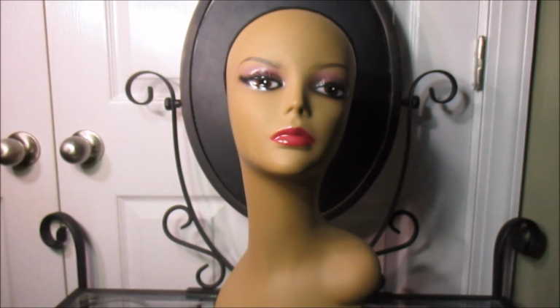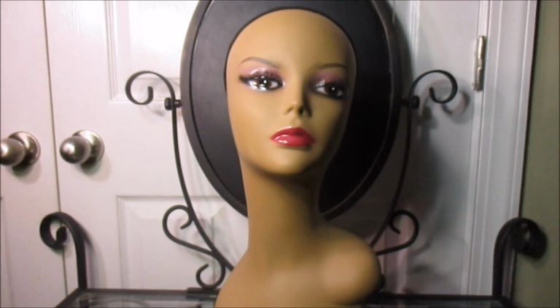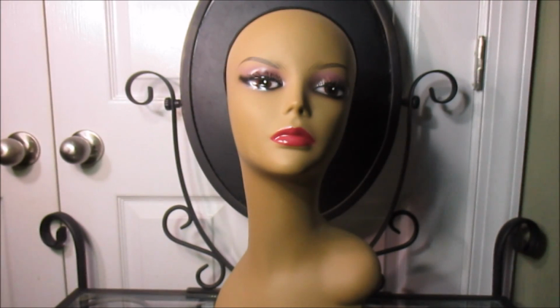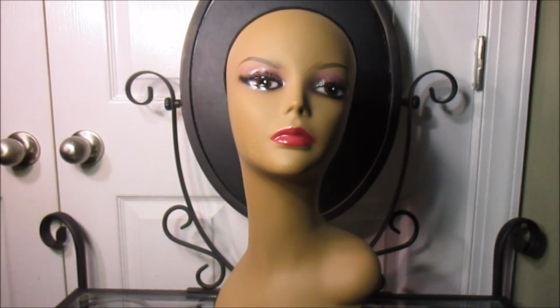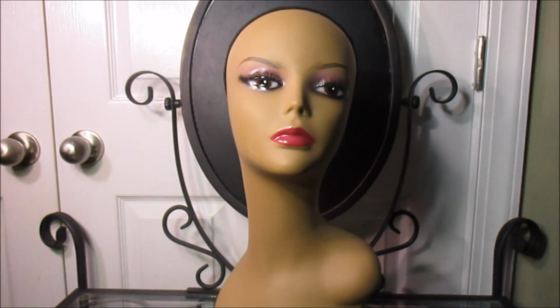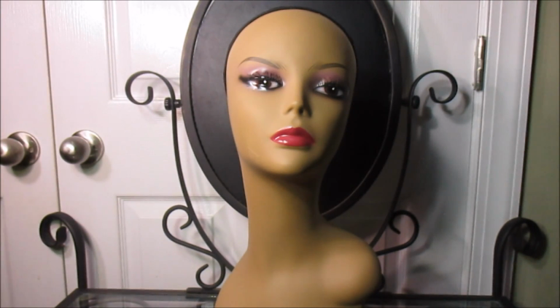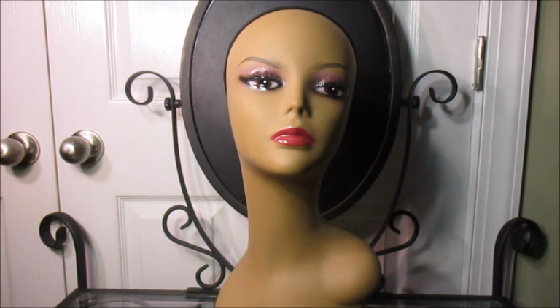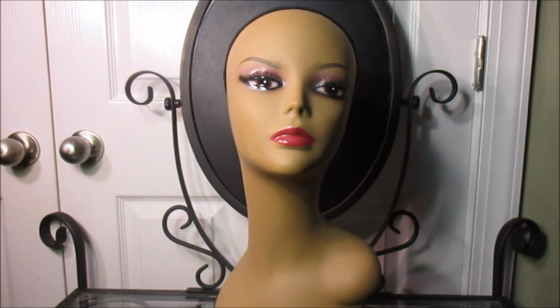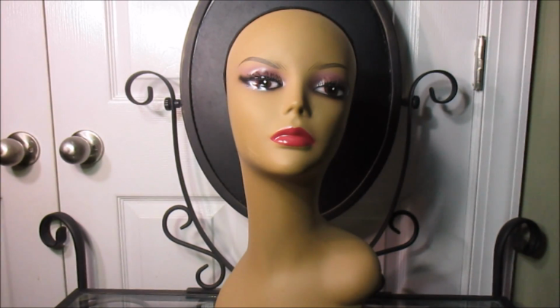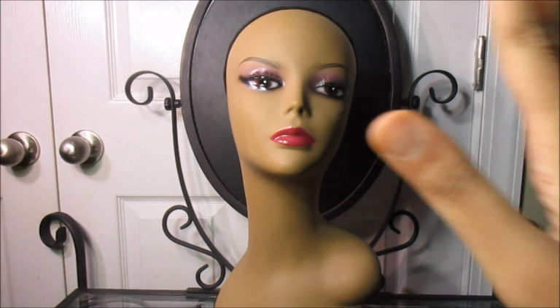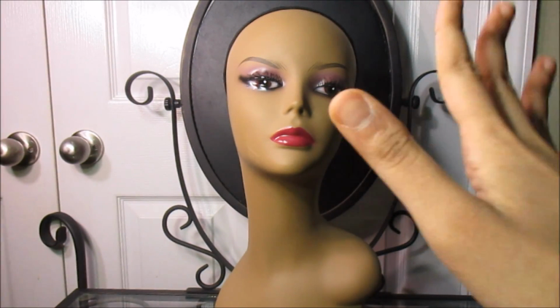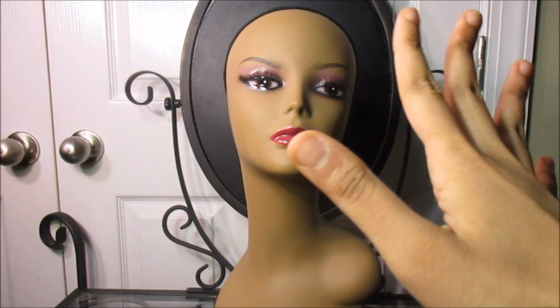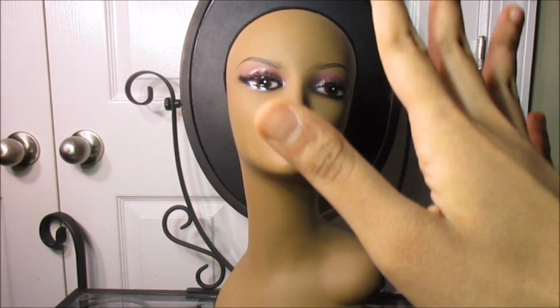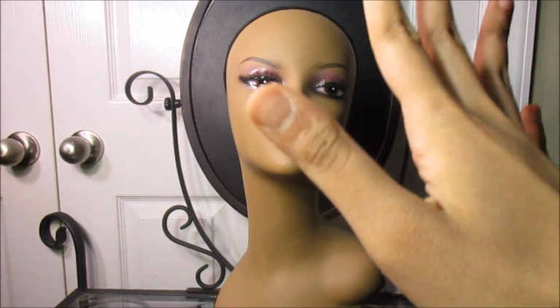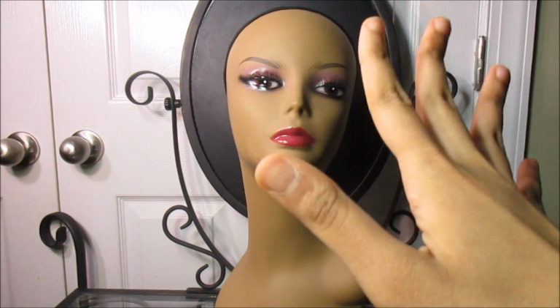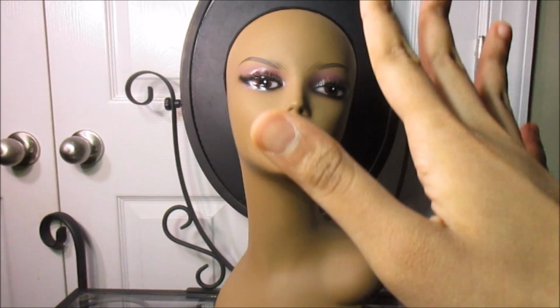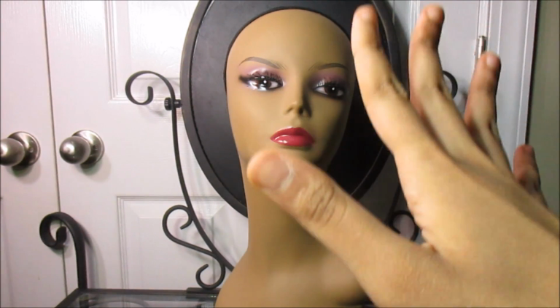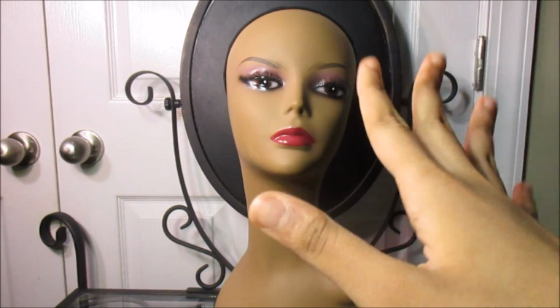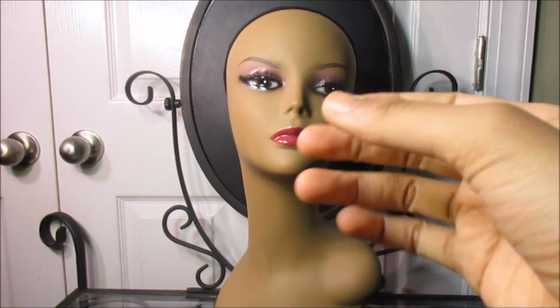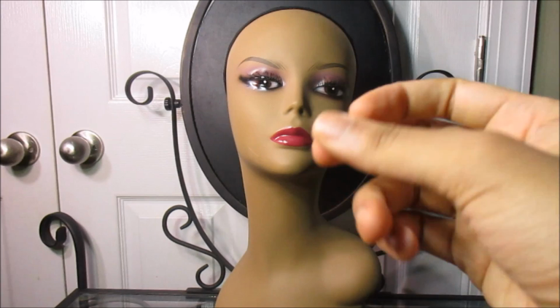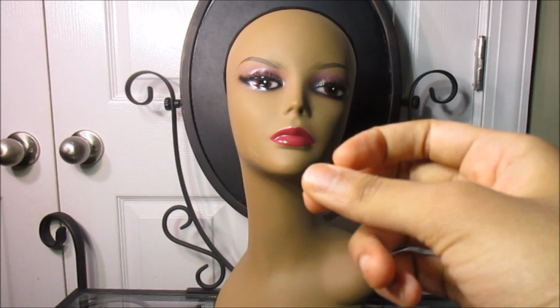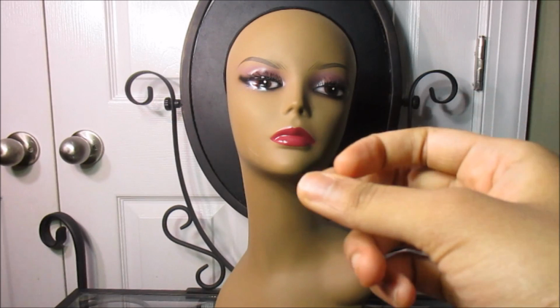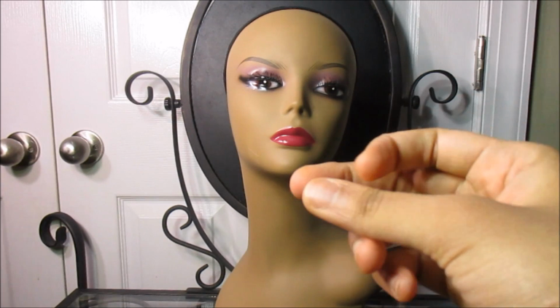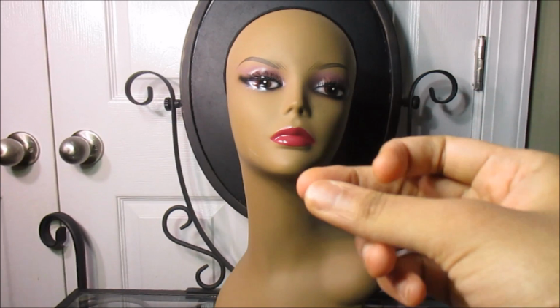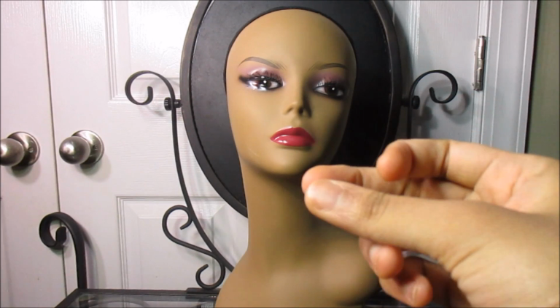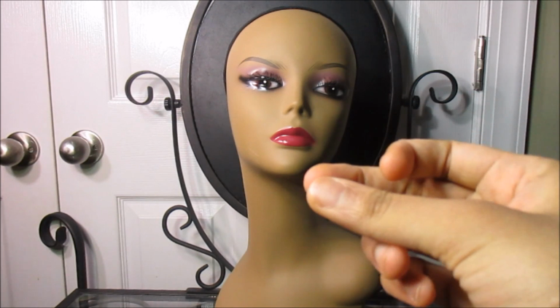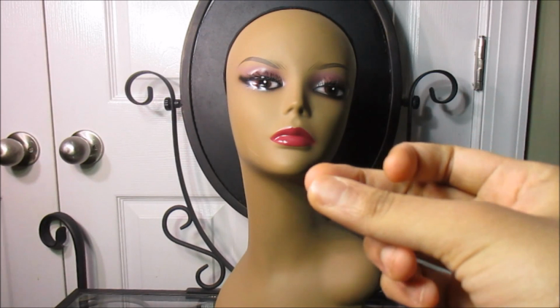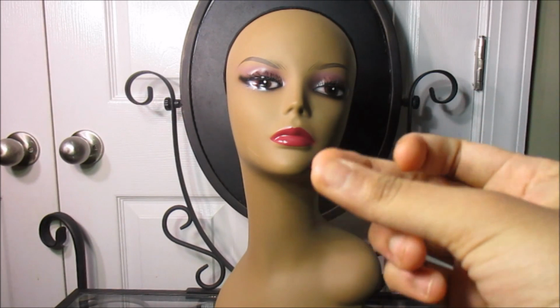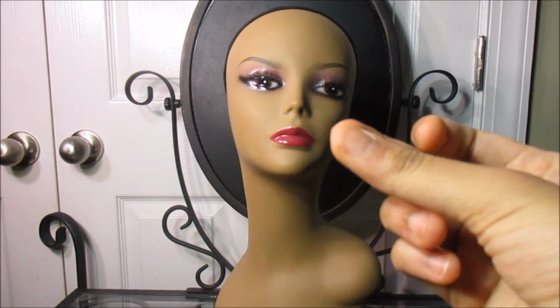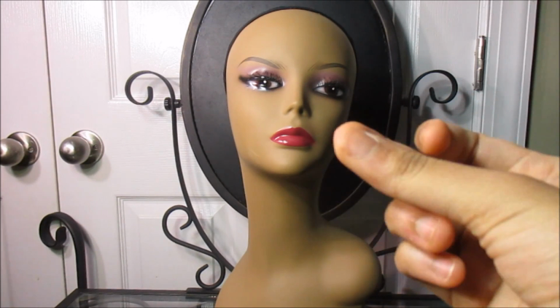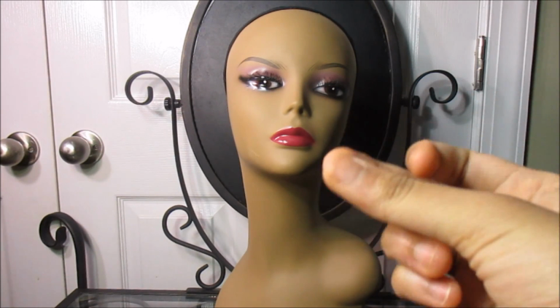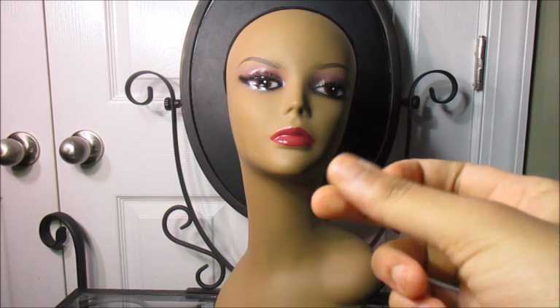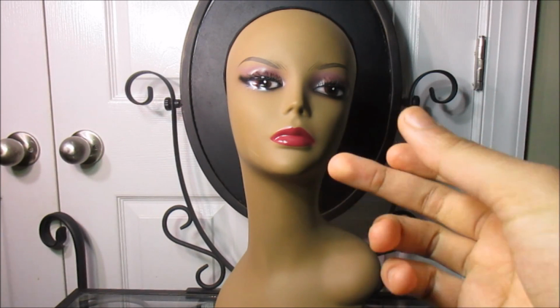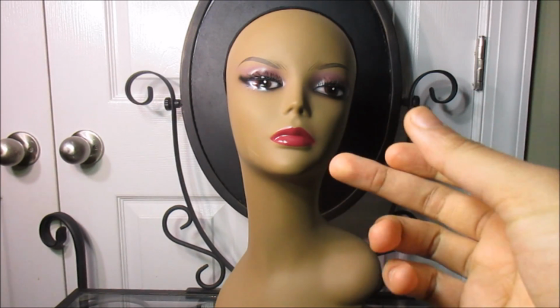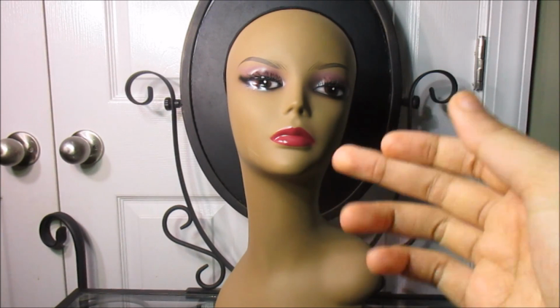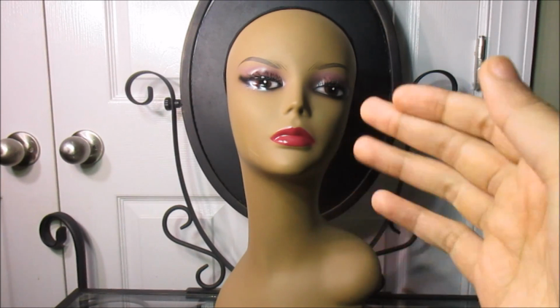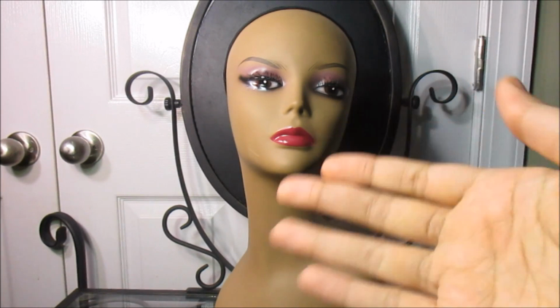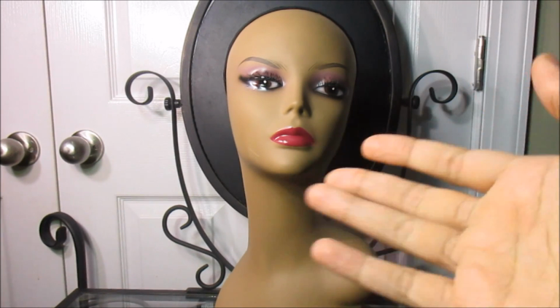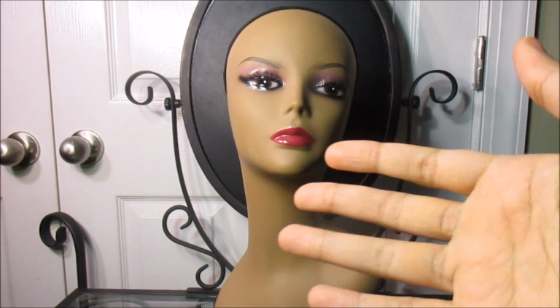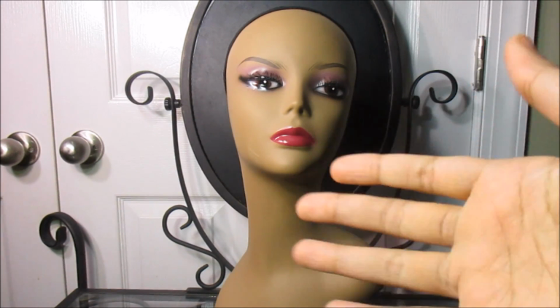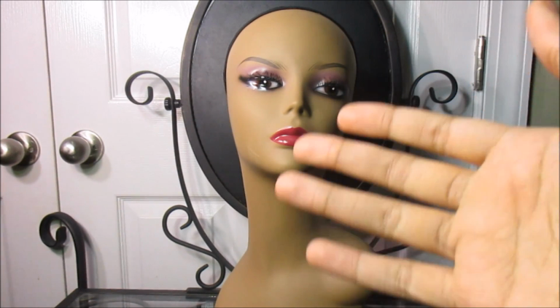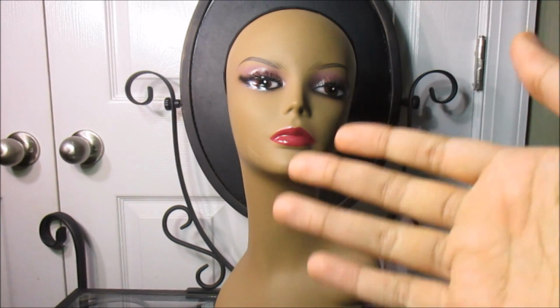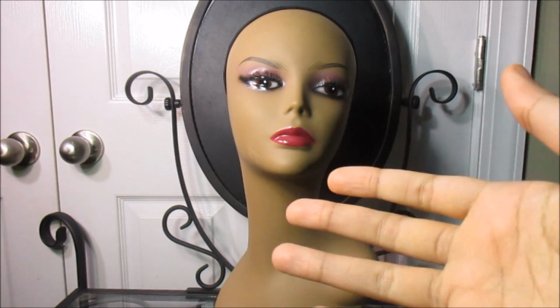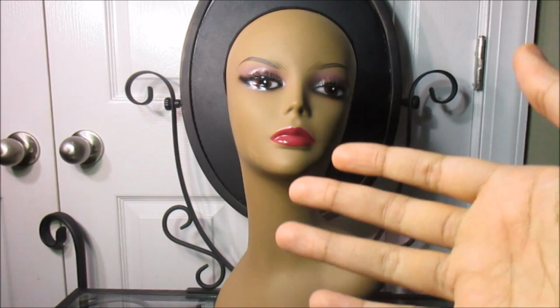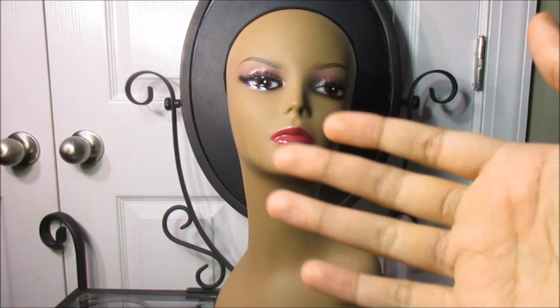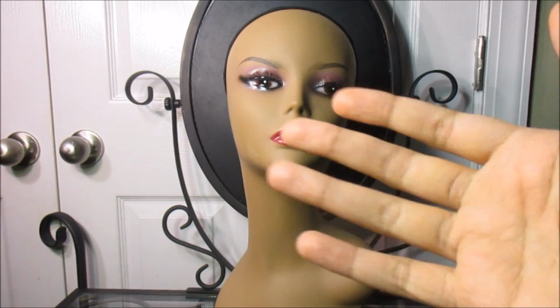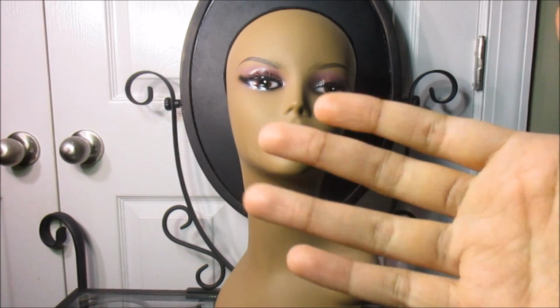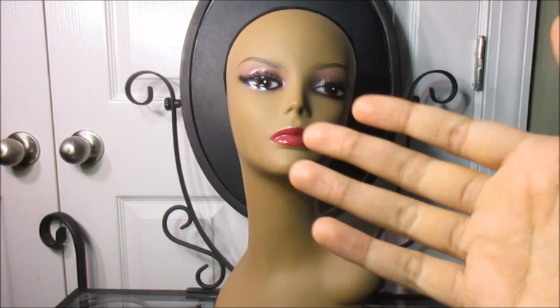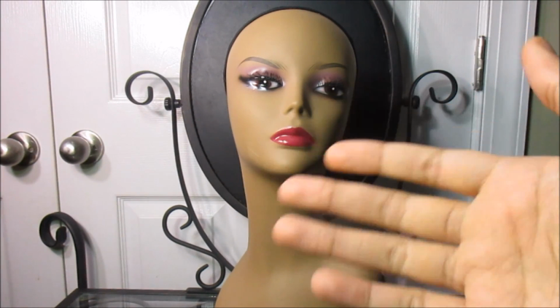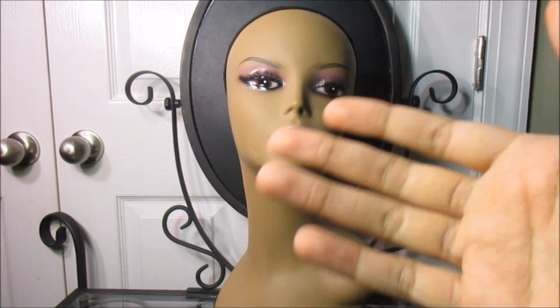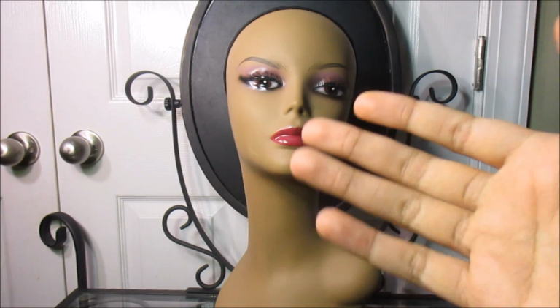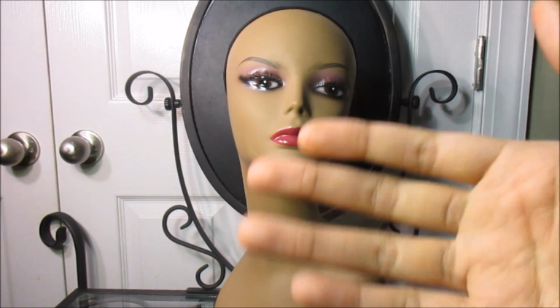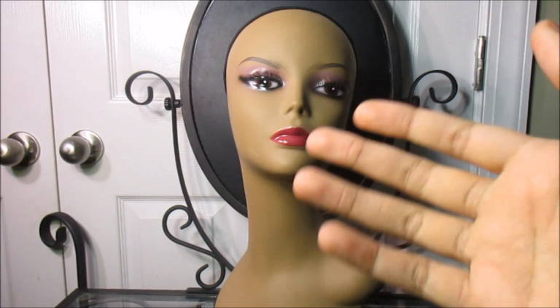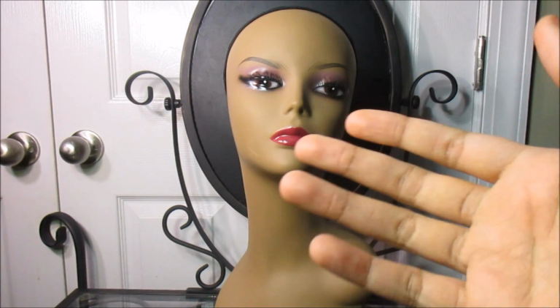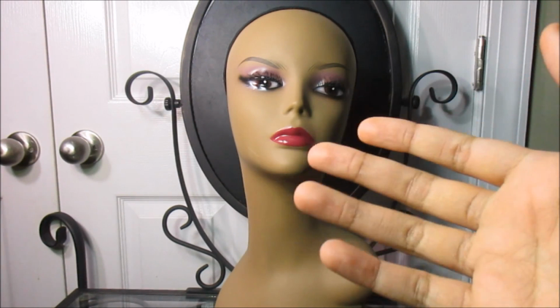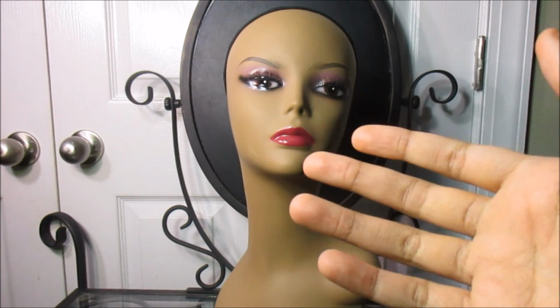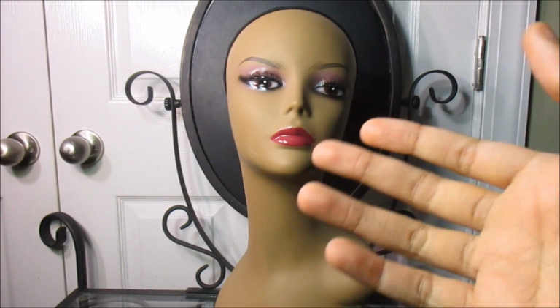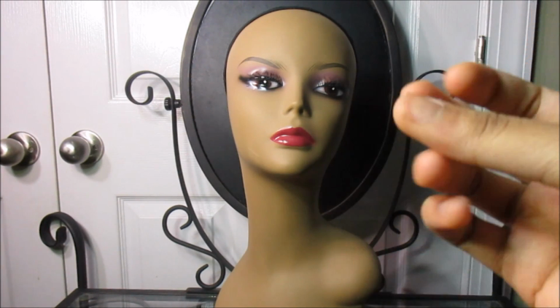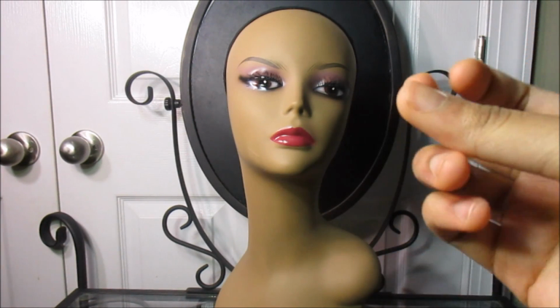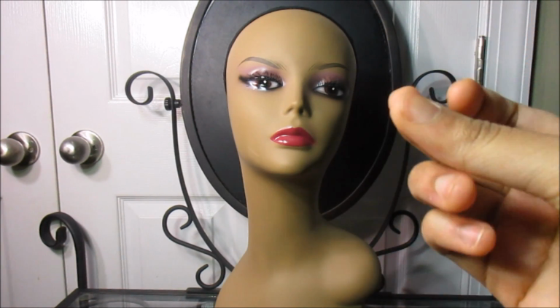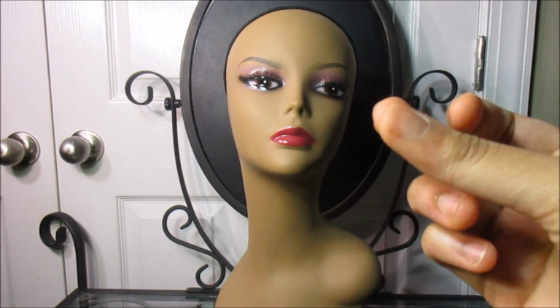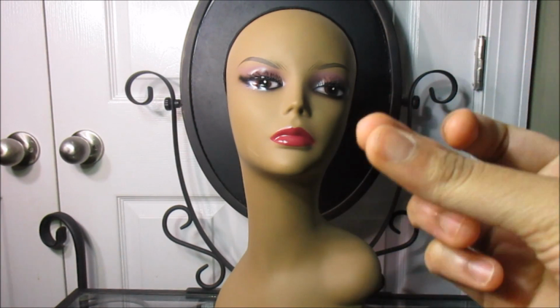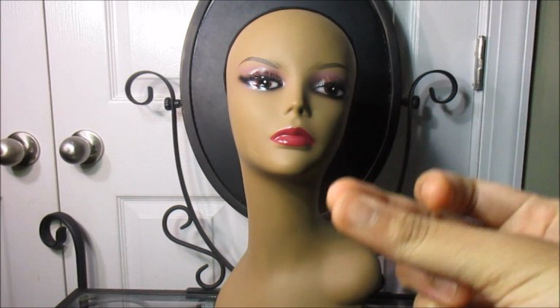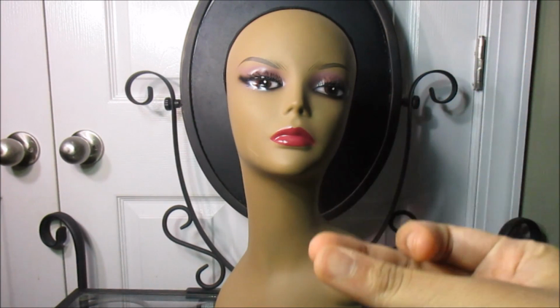This is a very beautiful wig so let's get started because I'm really excited to show you what this wig looks like.